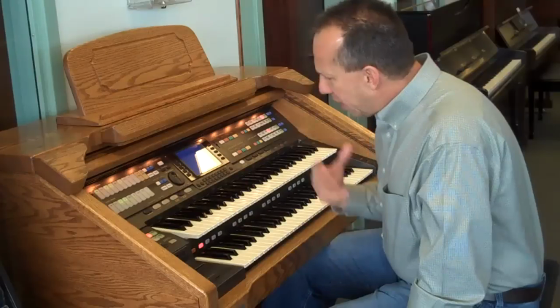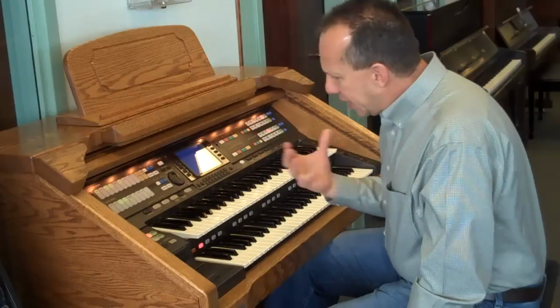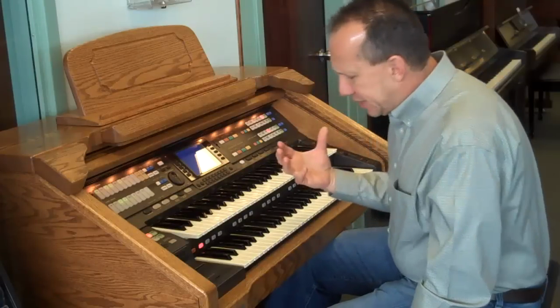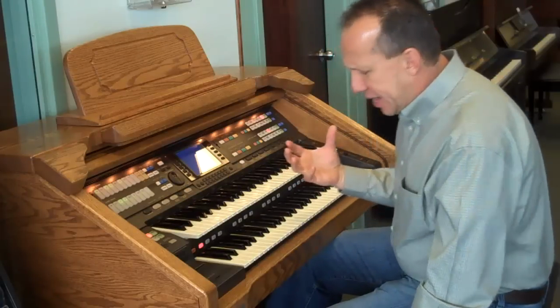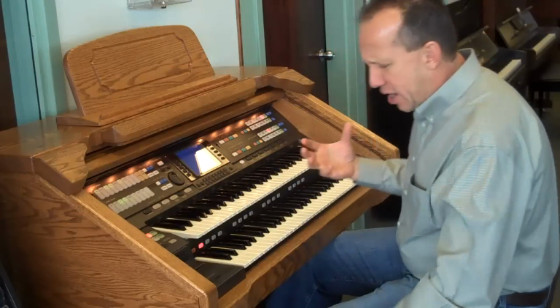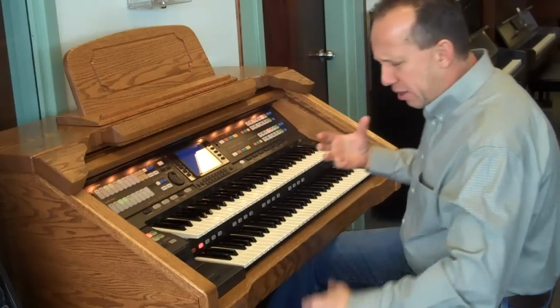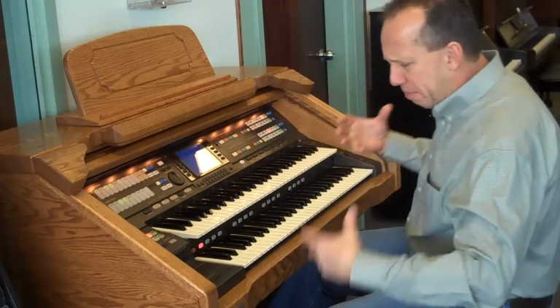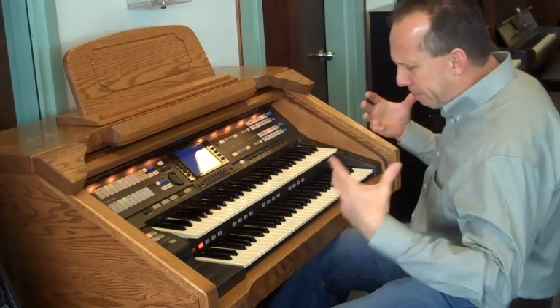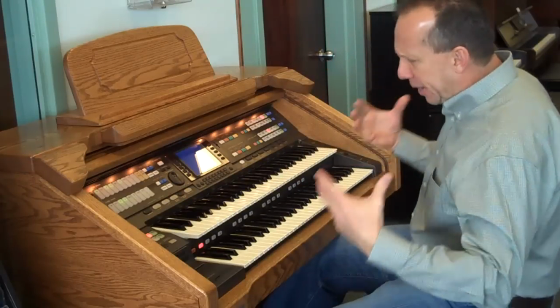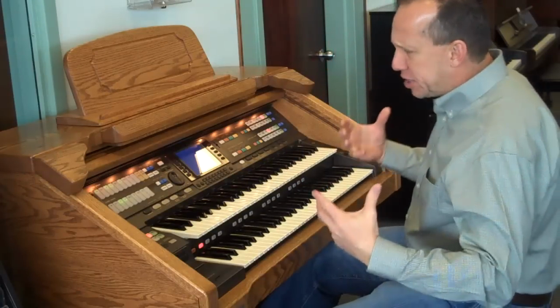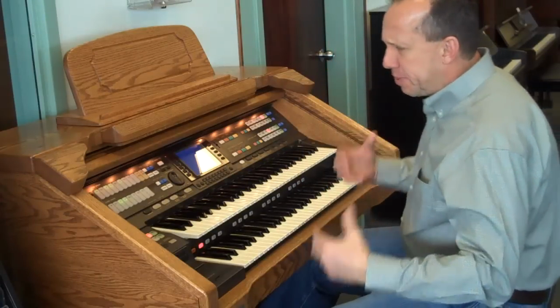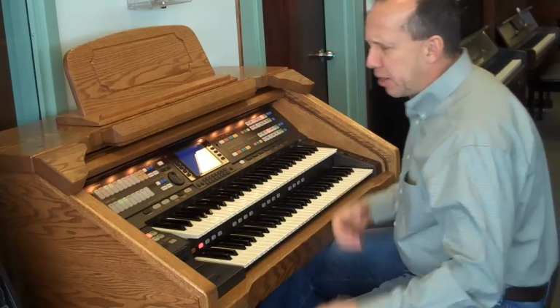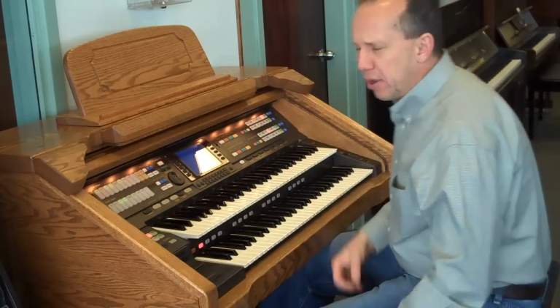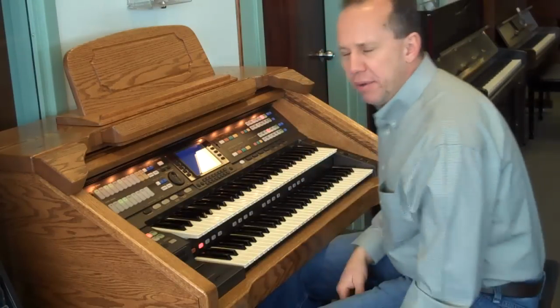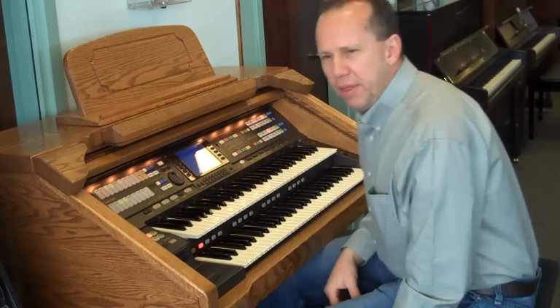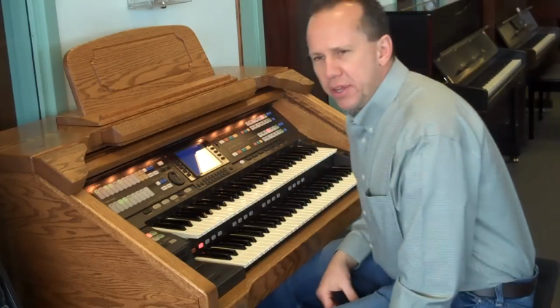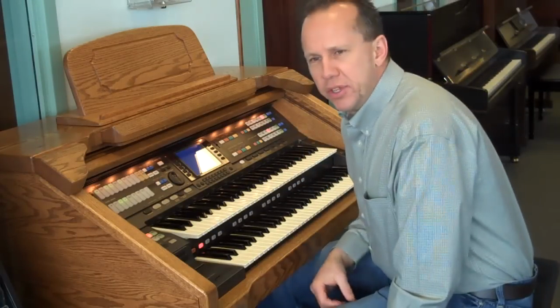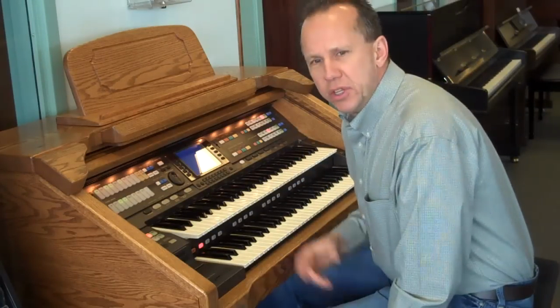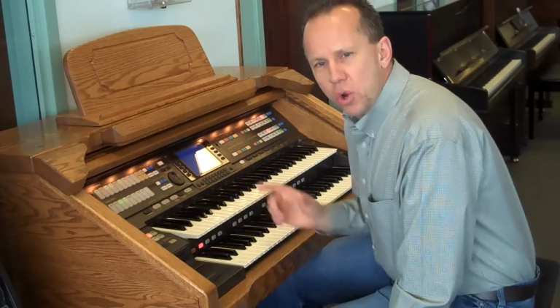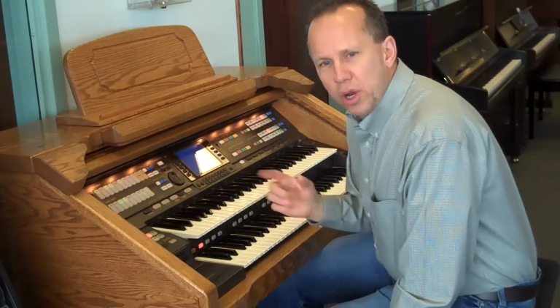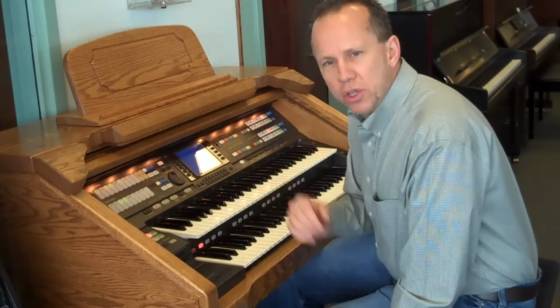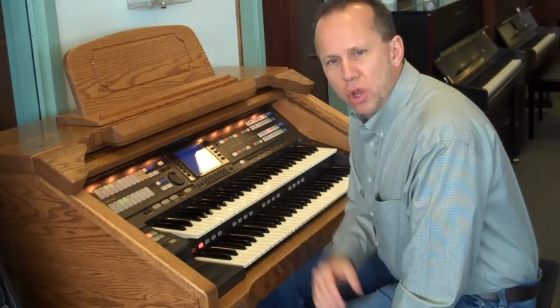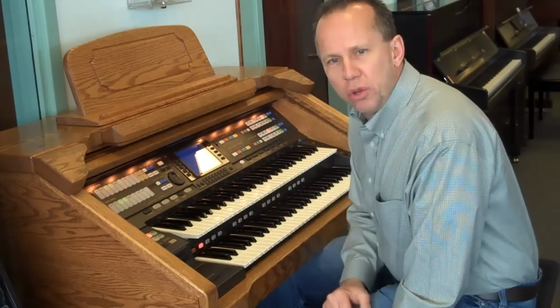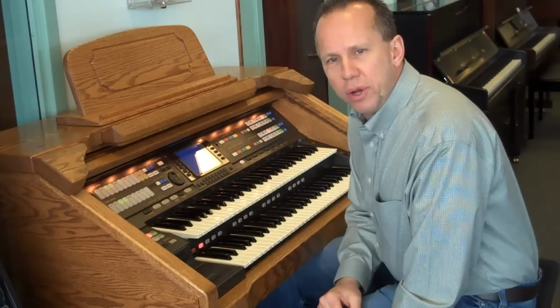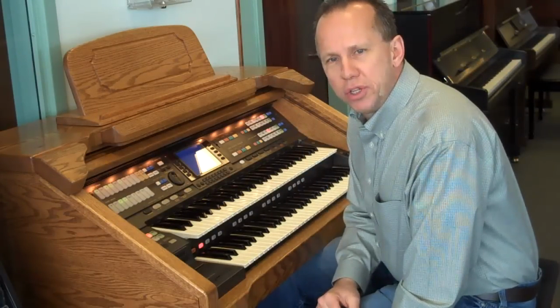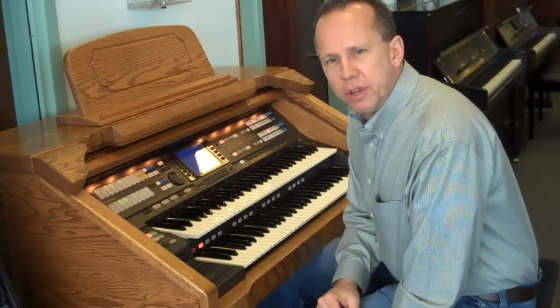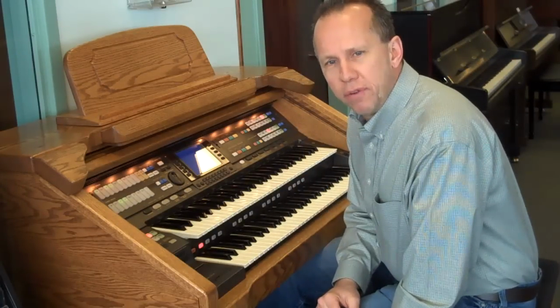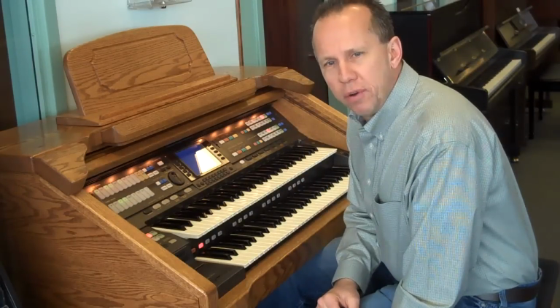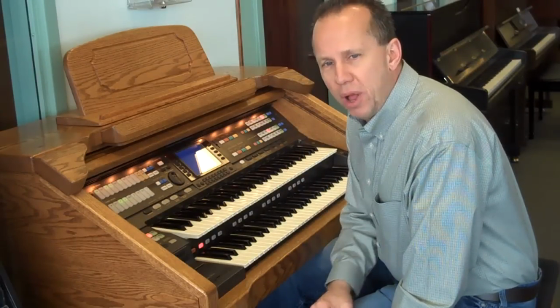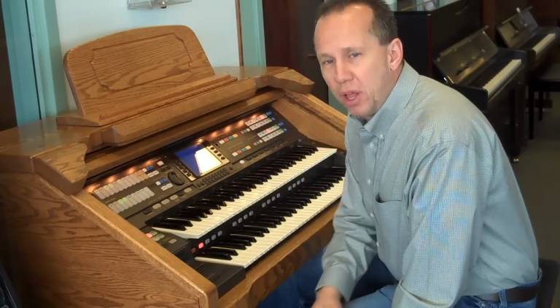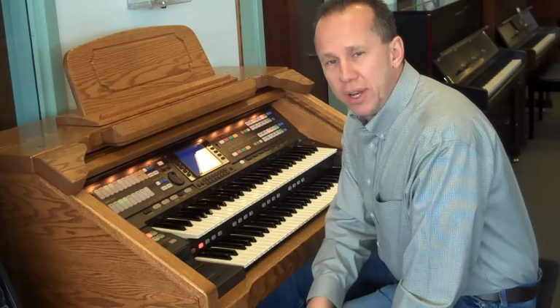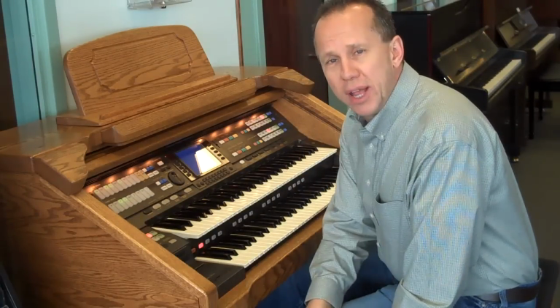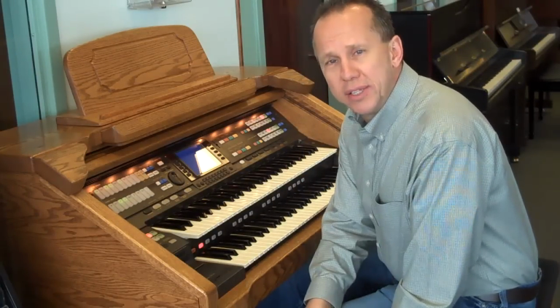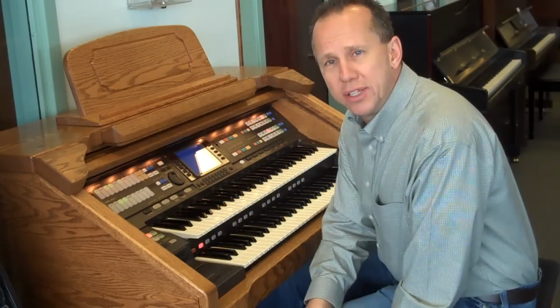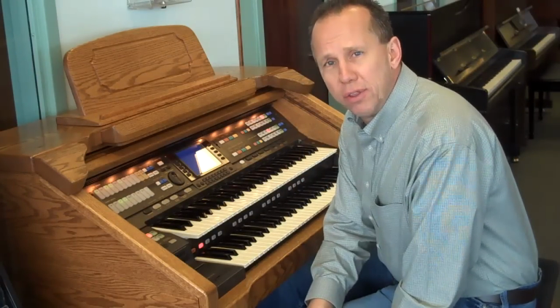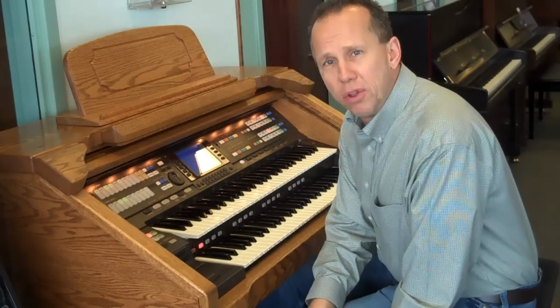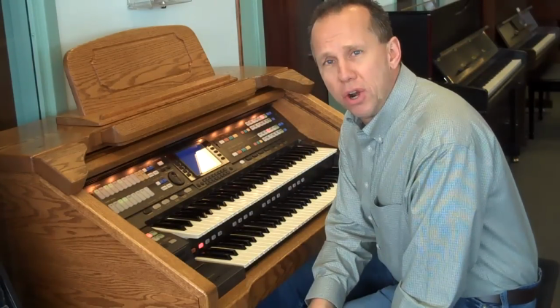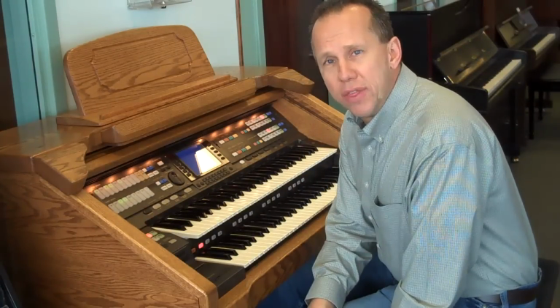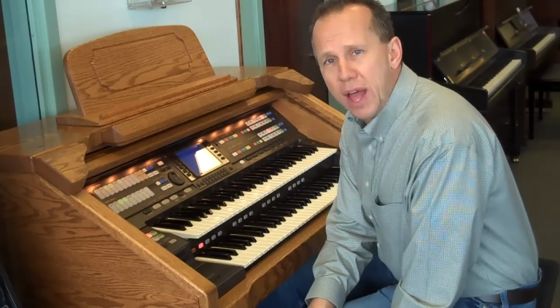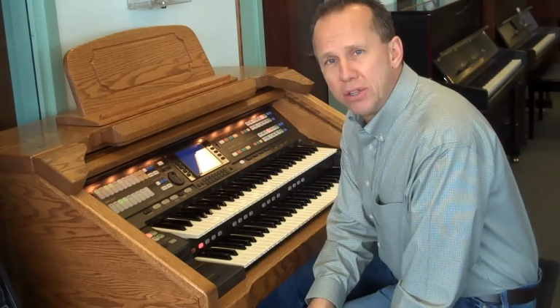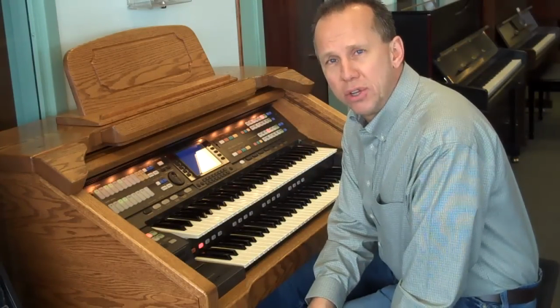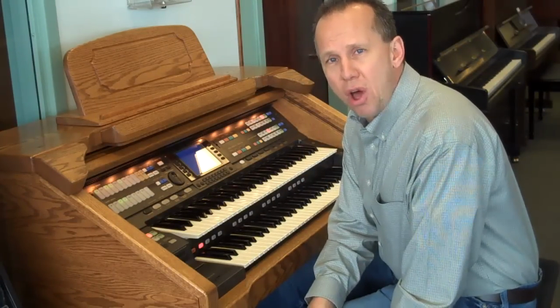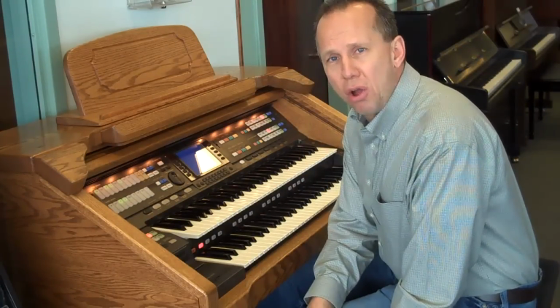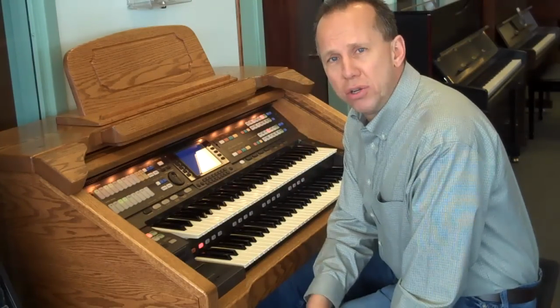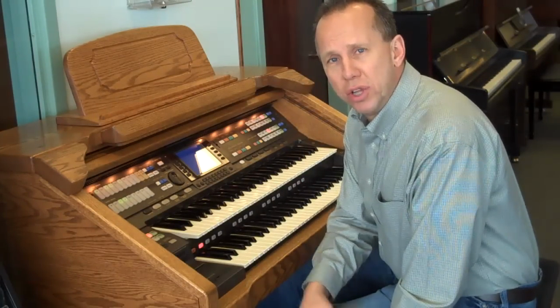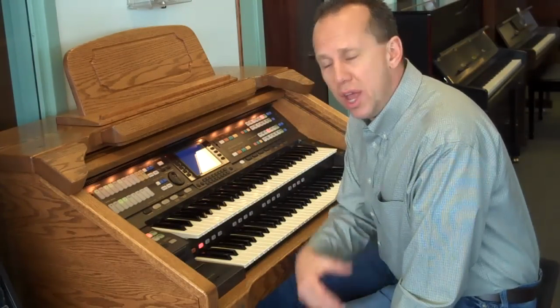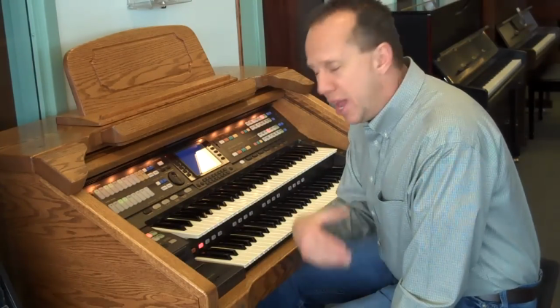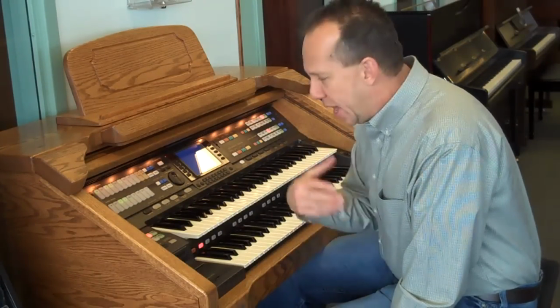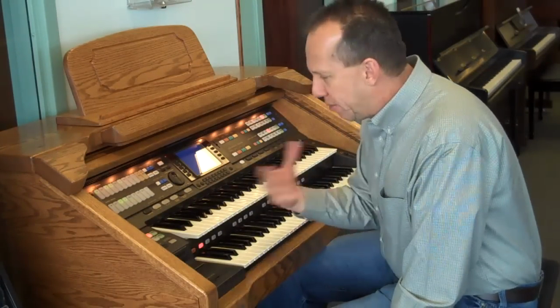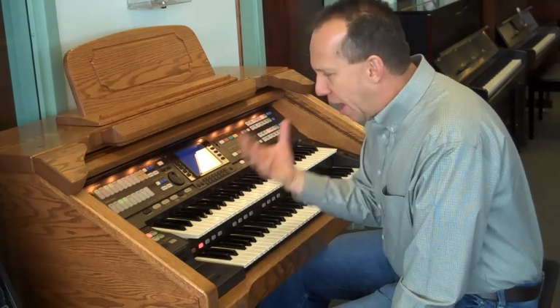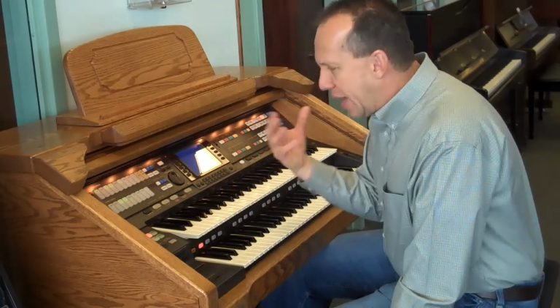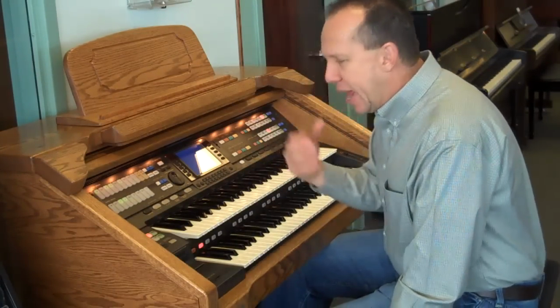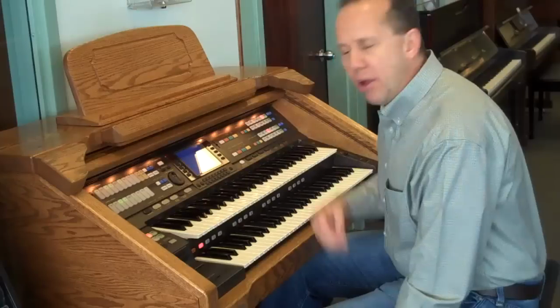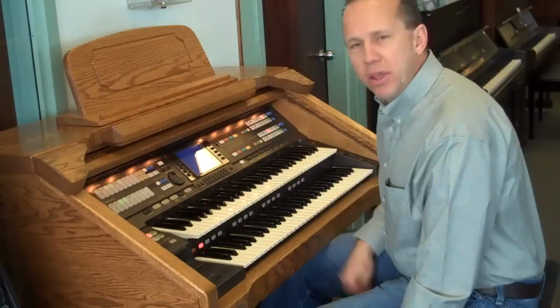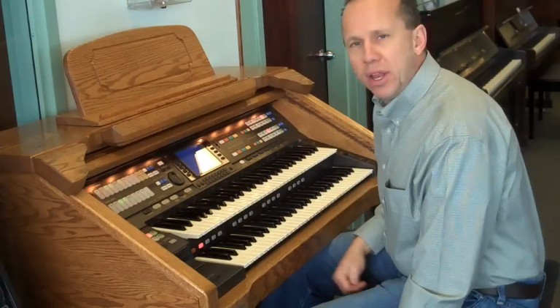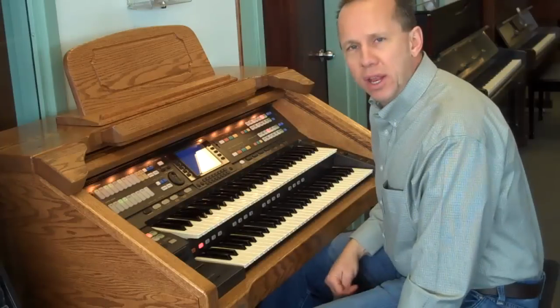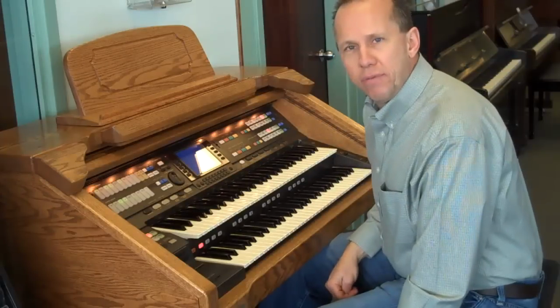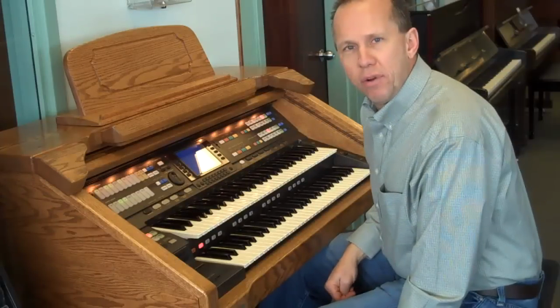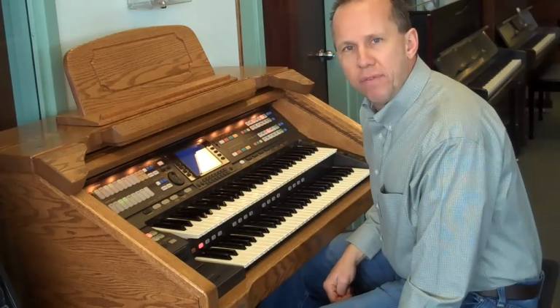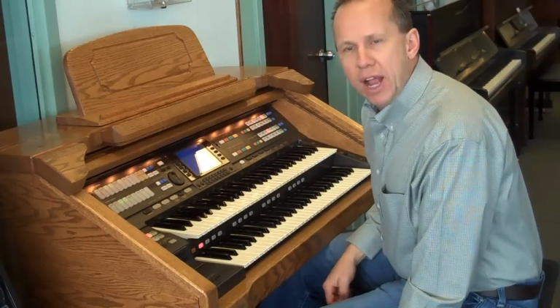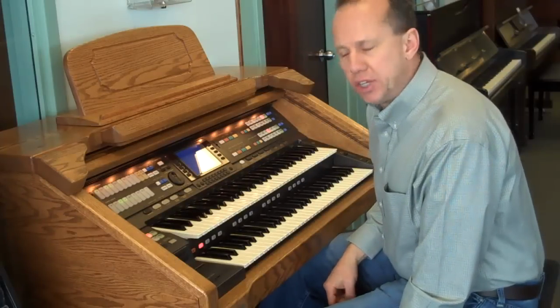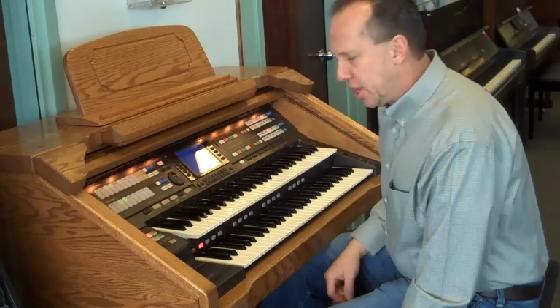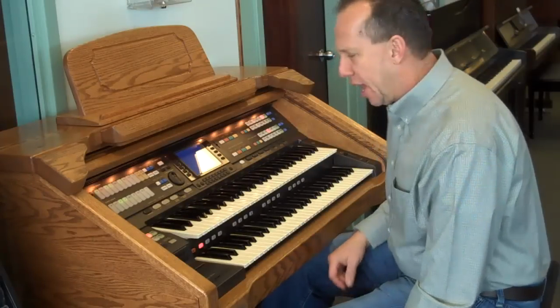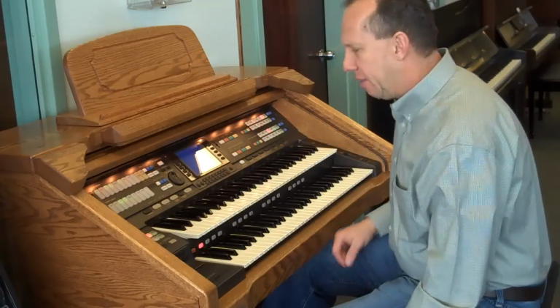Great sound, a big speaker. This organ sold originally for well in excess of $30,000, and right now you can get it for a fraction of that.